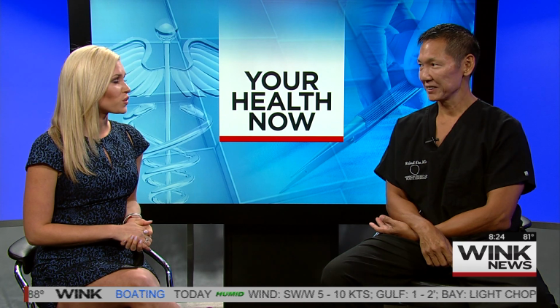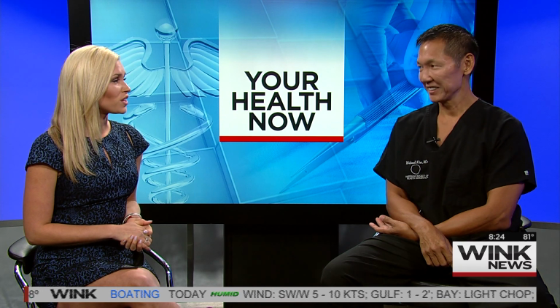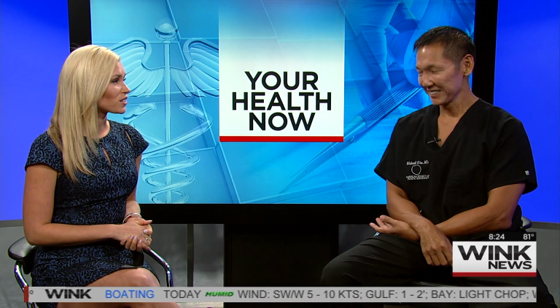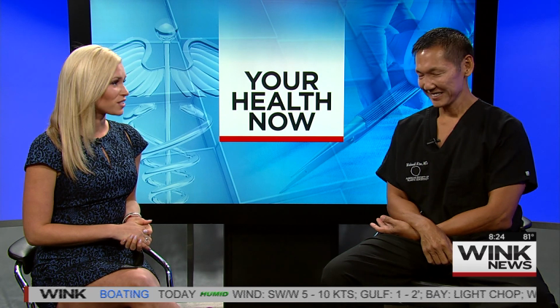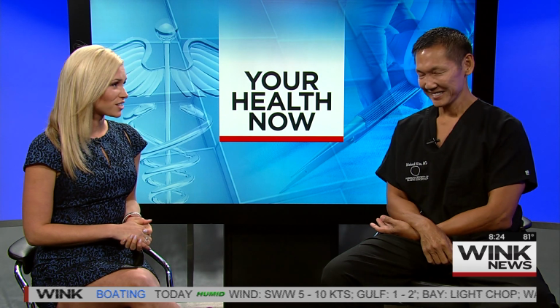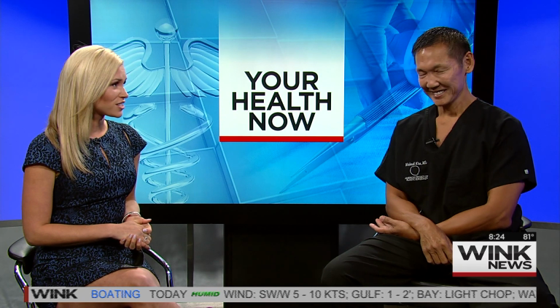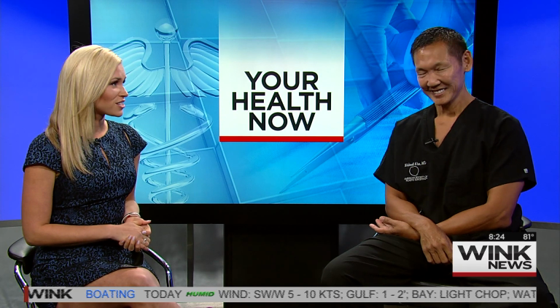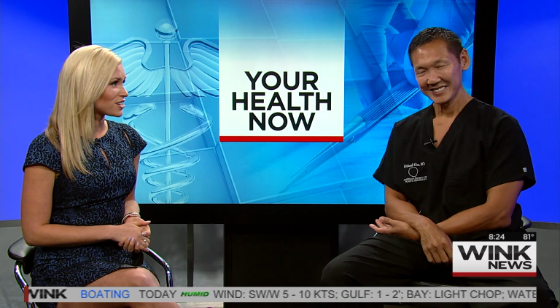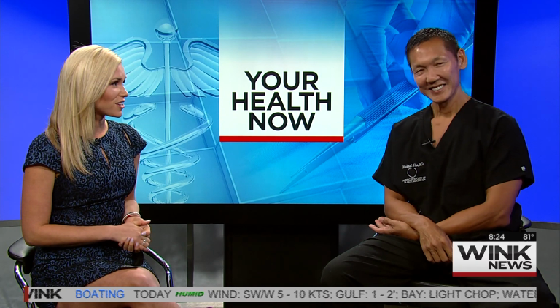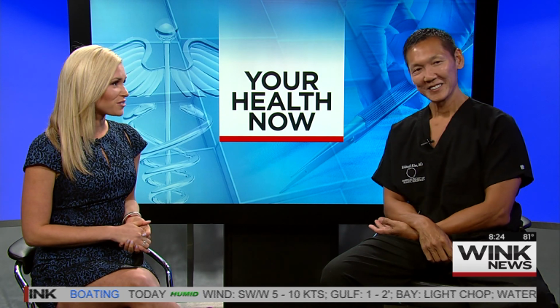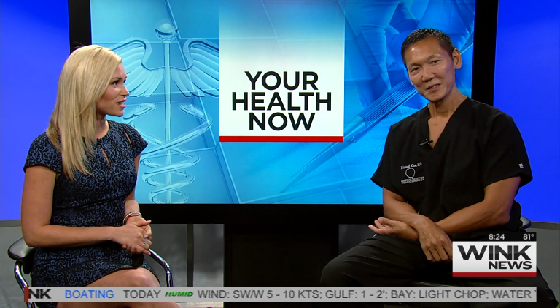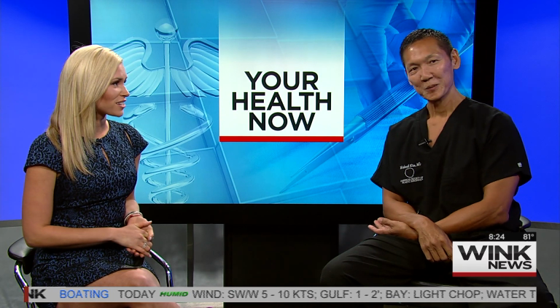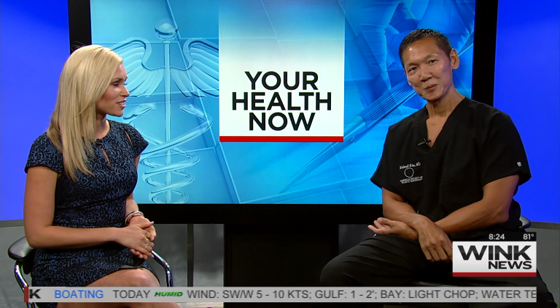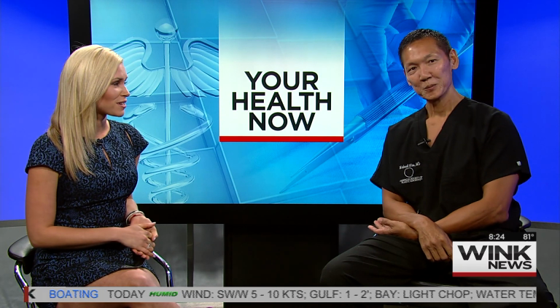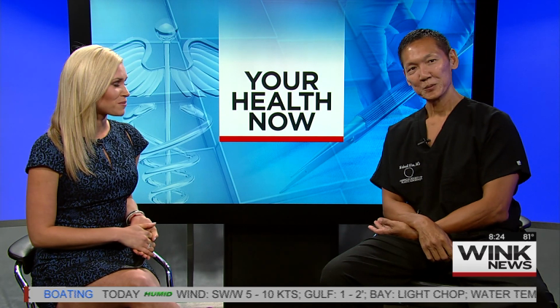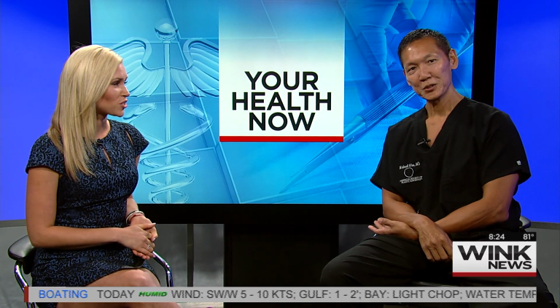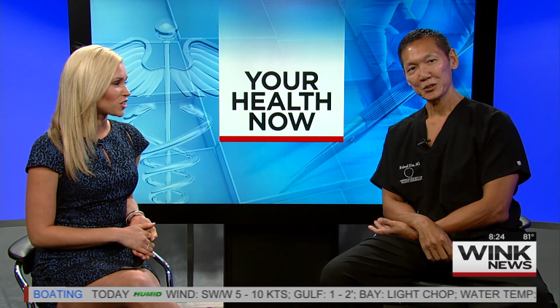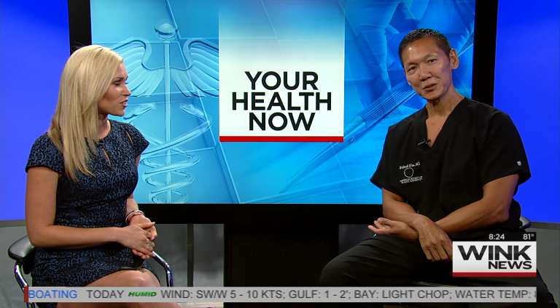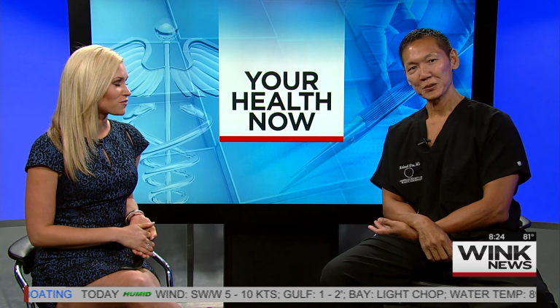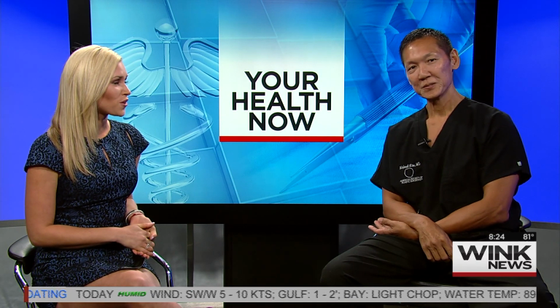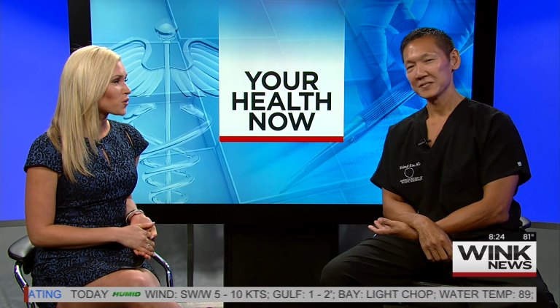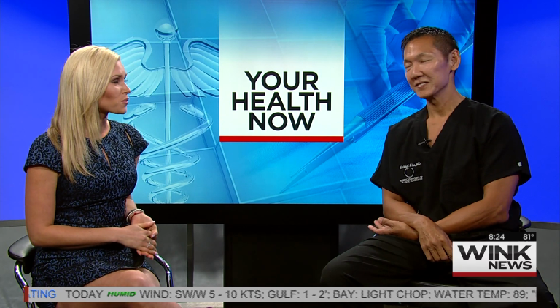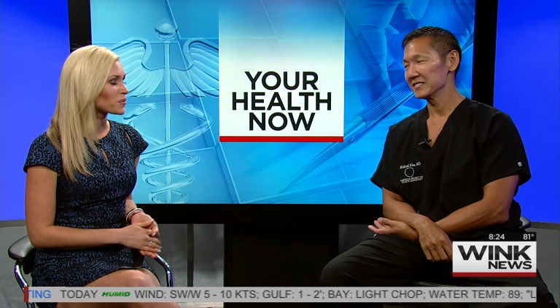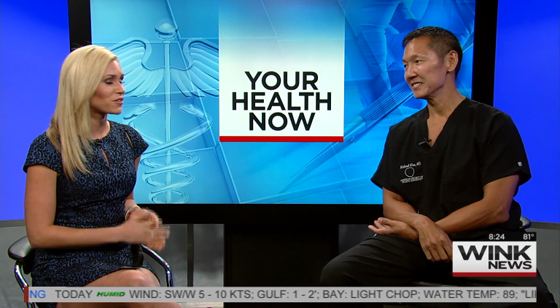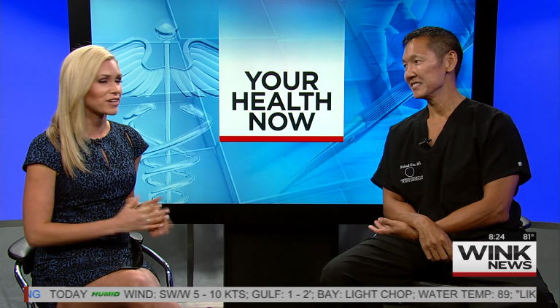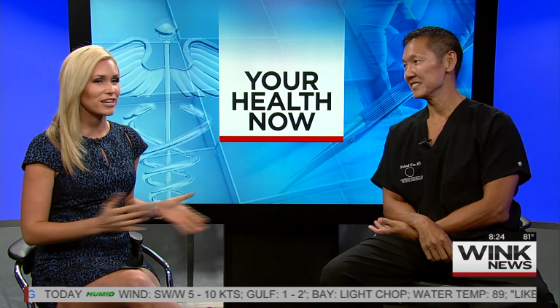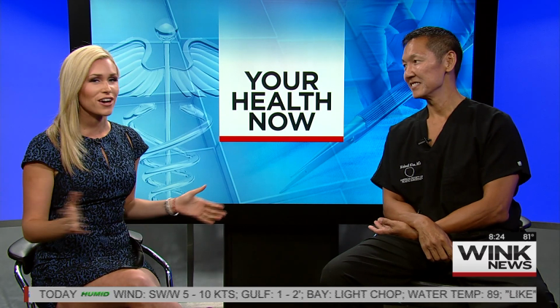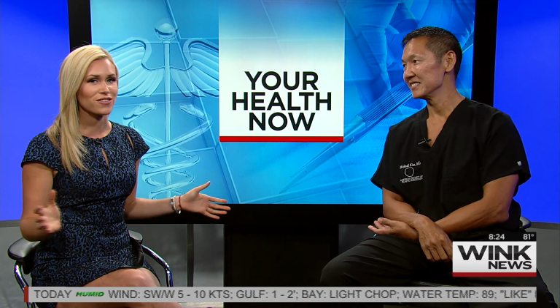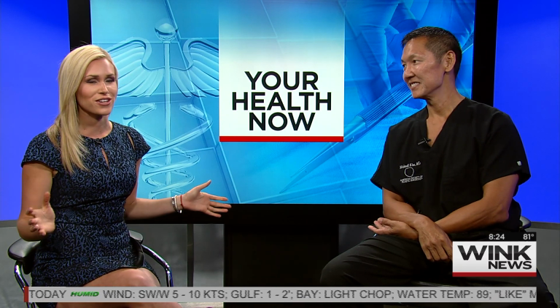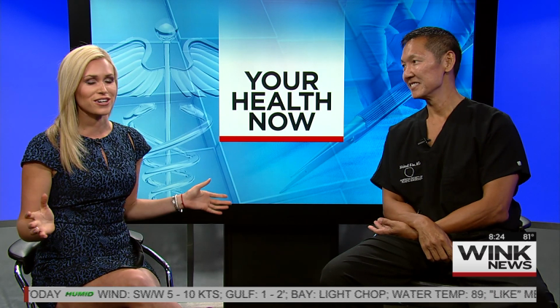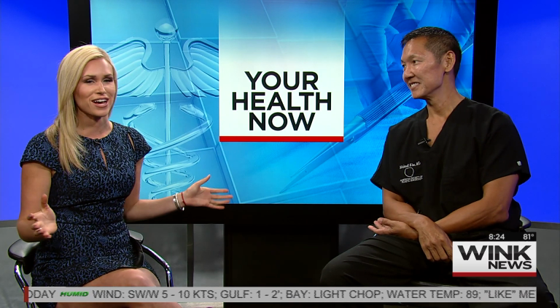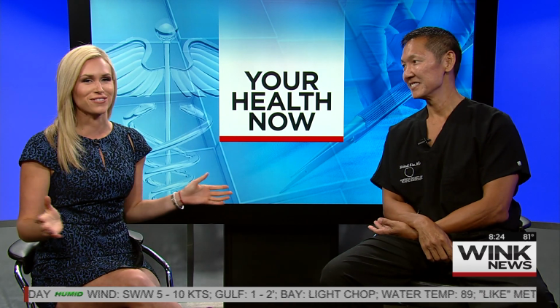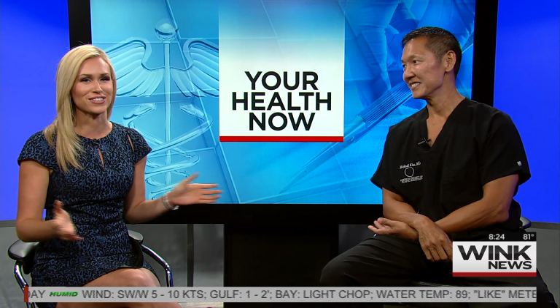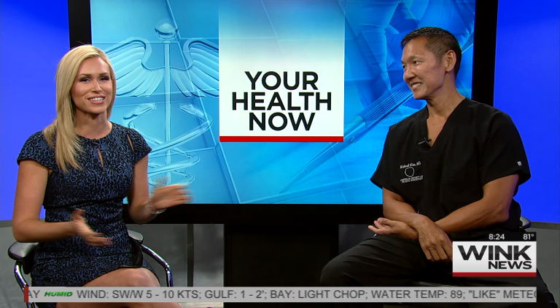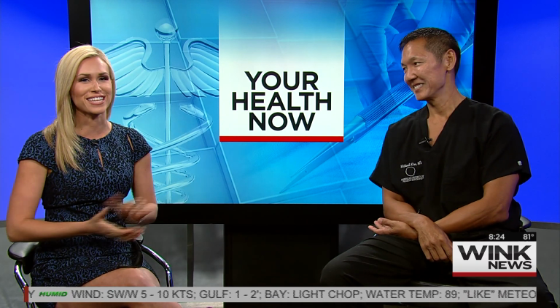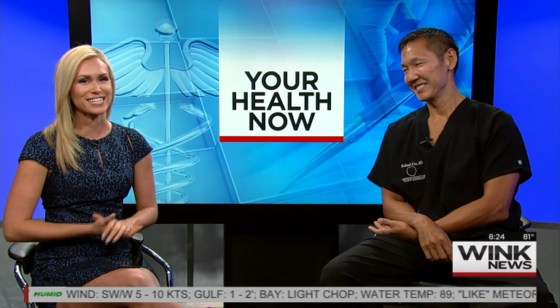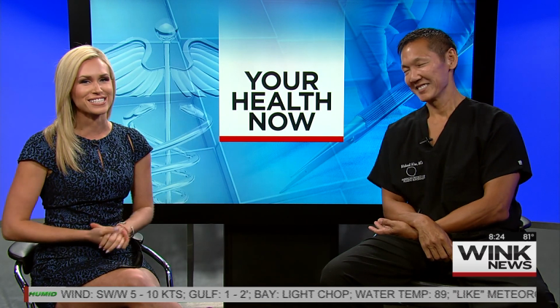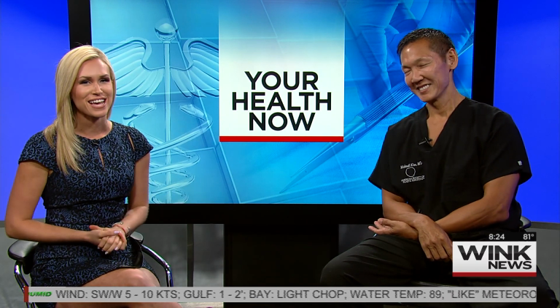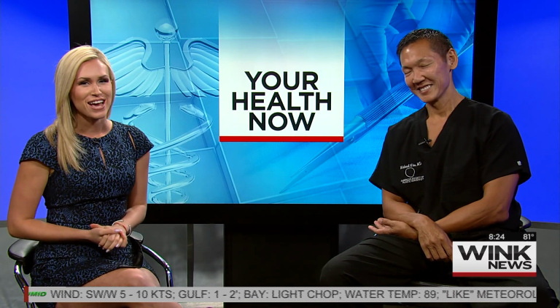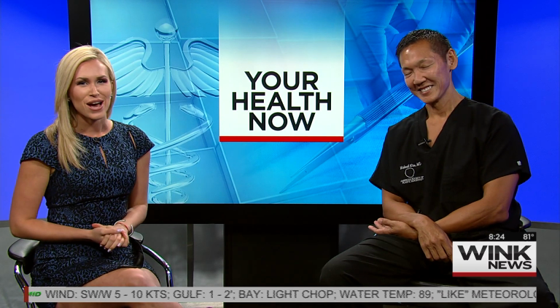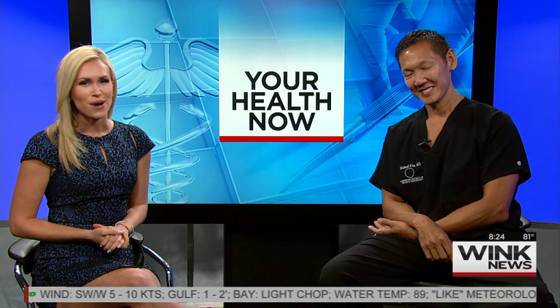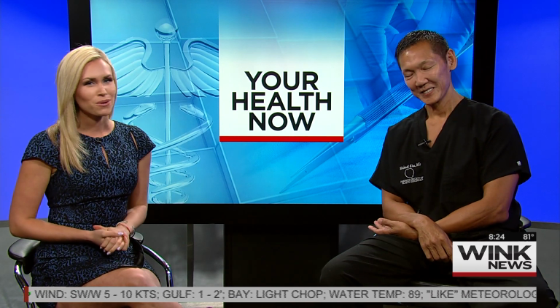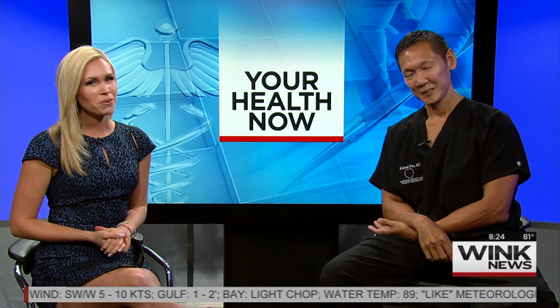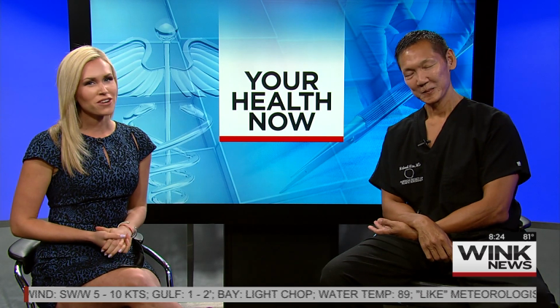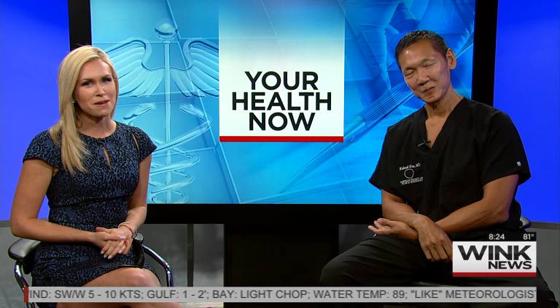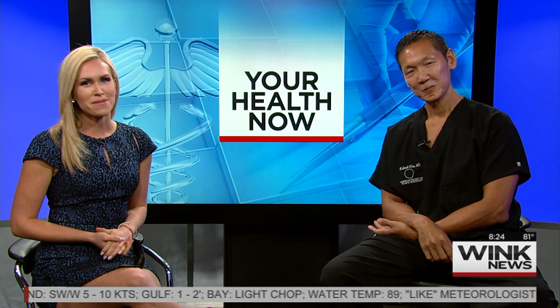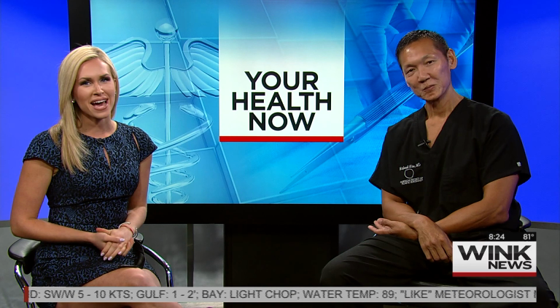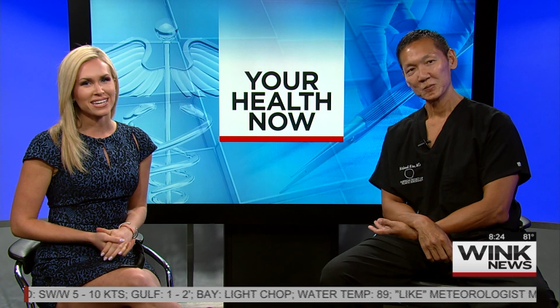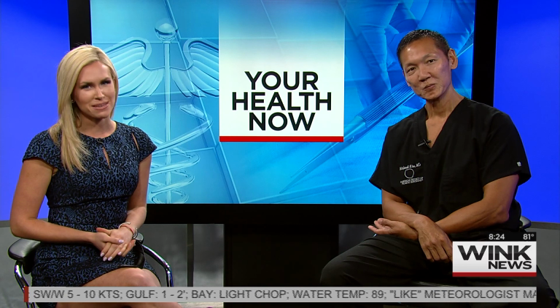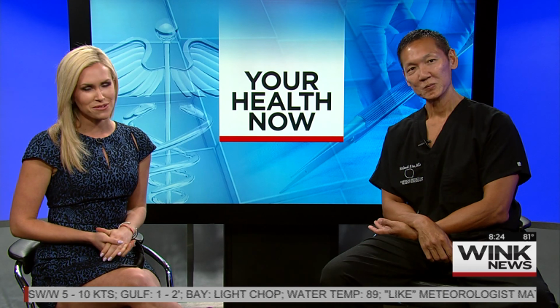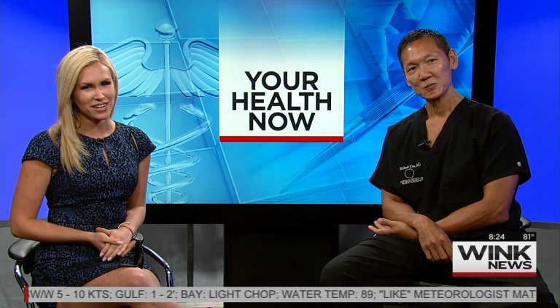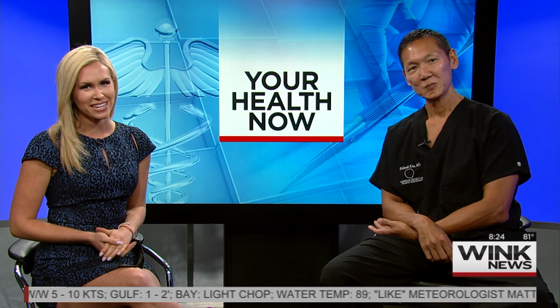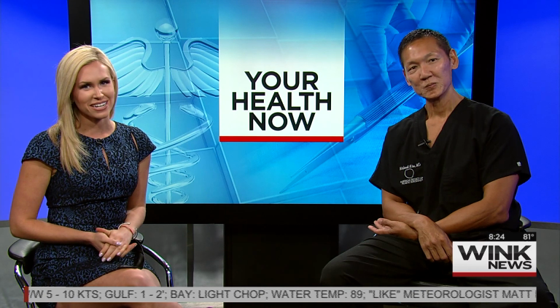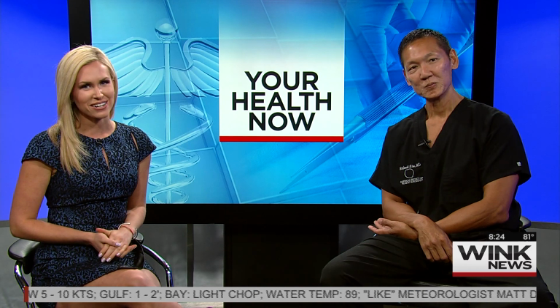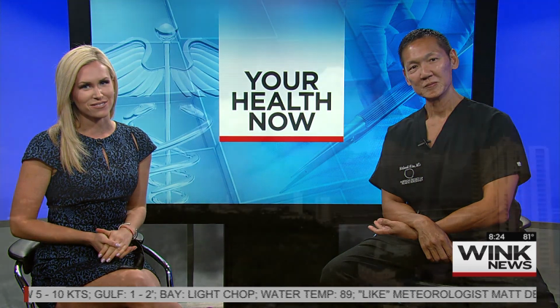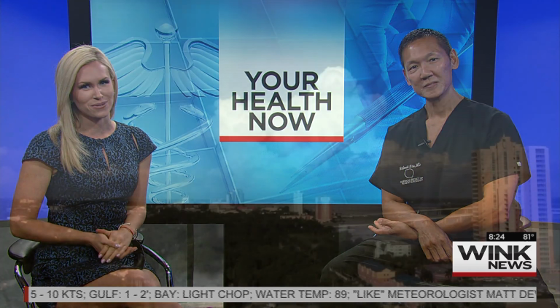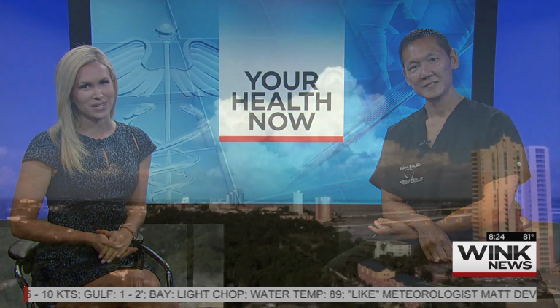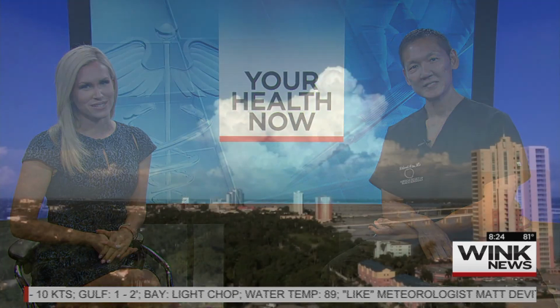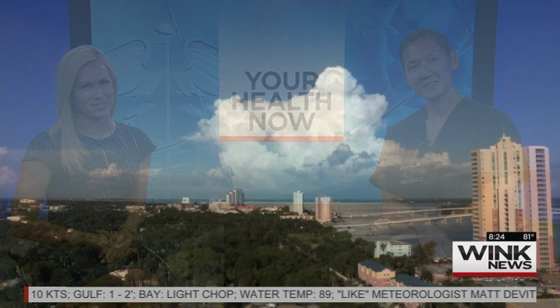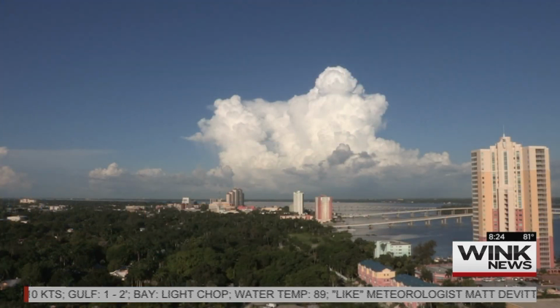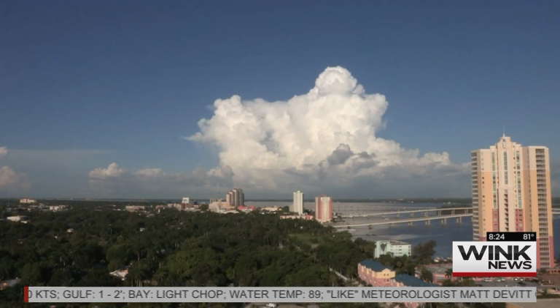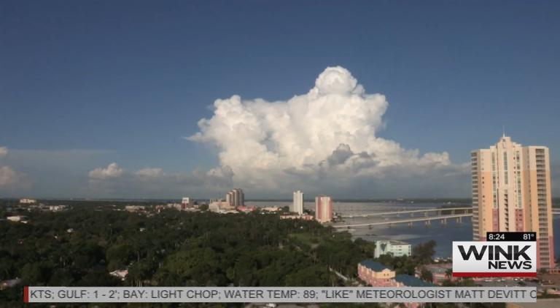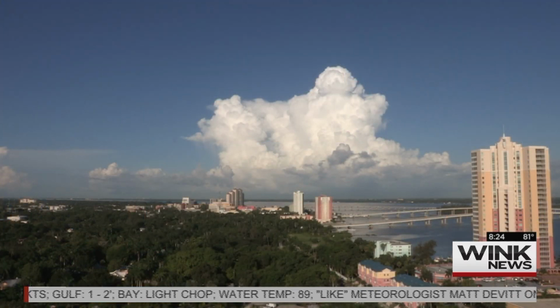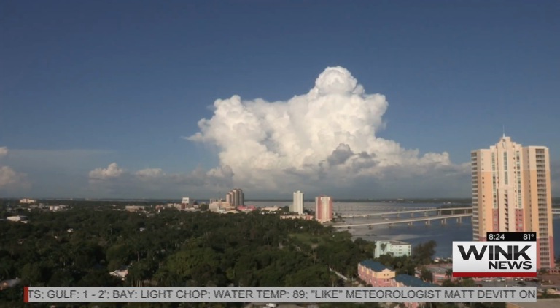Good to know, Dr. Kim. I'm sure your phone will be ringing off the hook after this. We'll be right back — keep it right here for Wink News this morning.